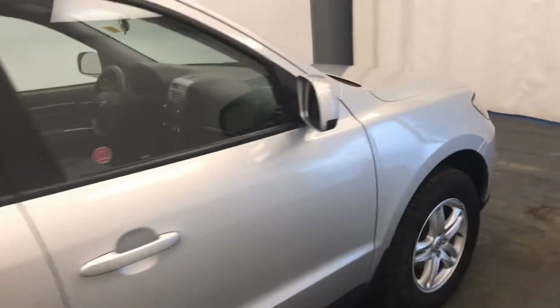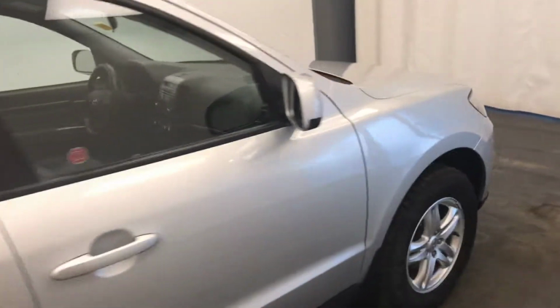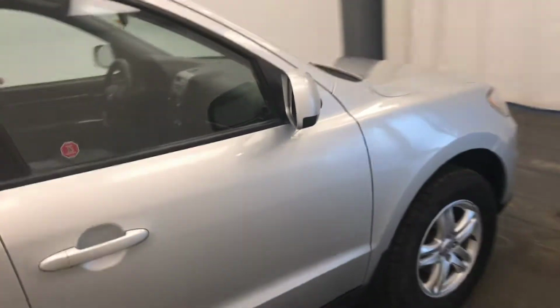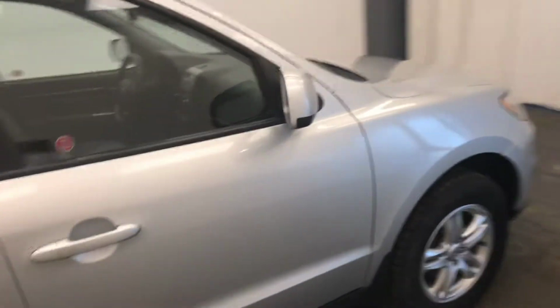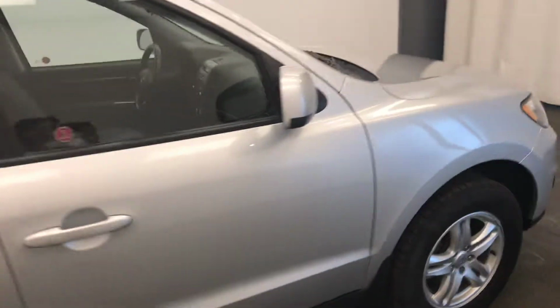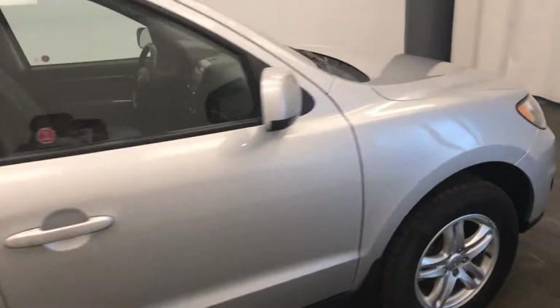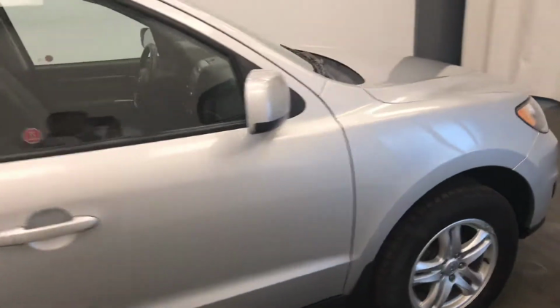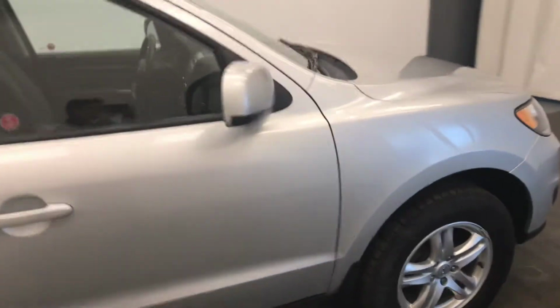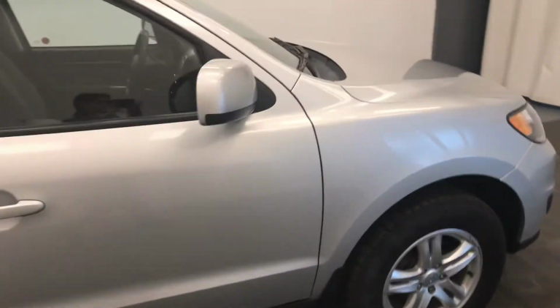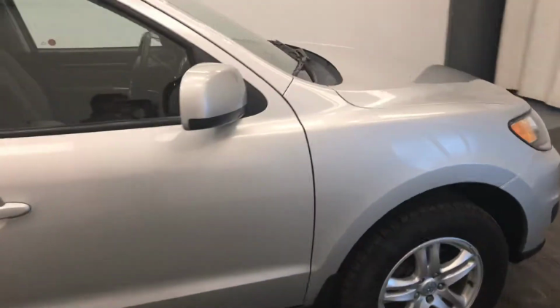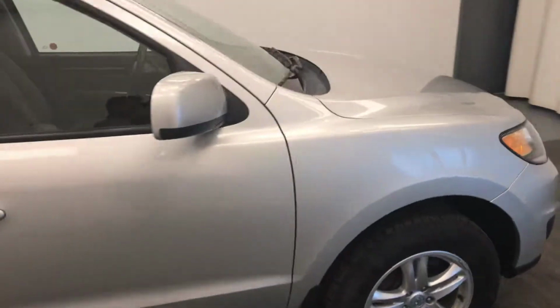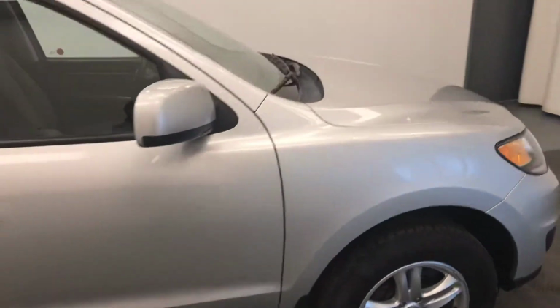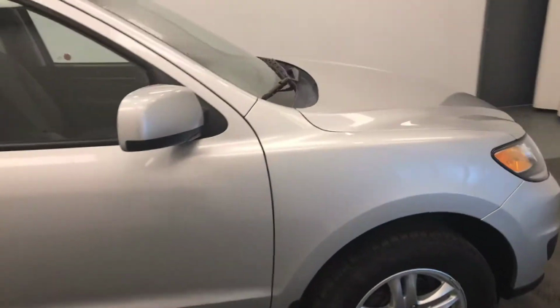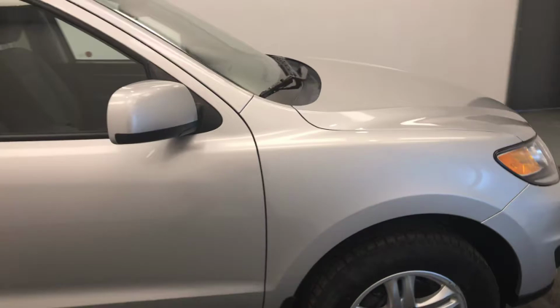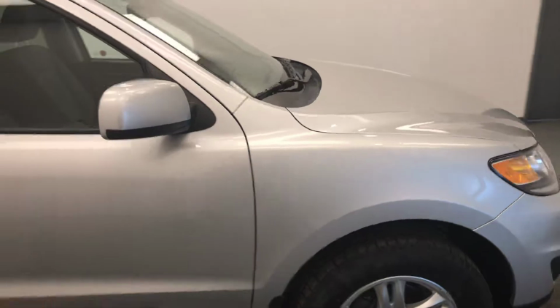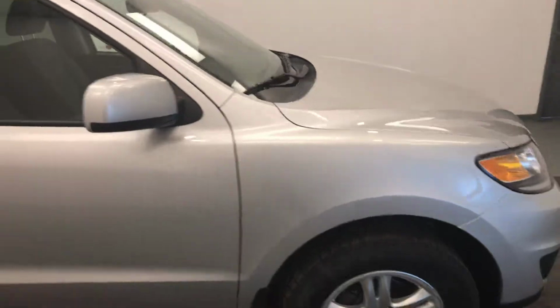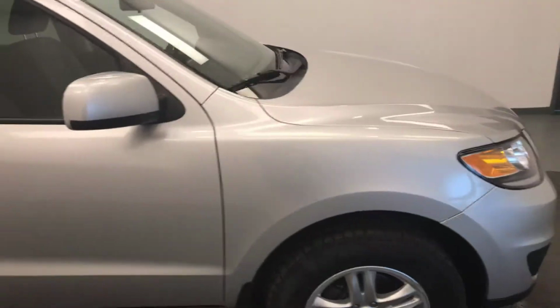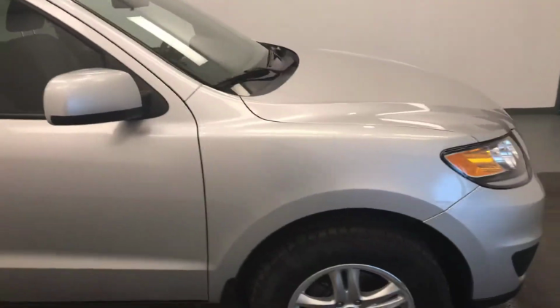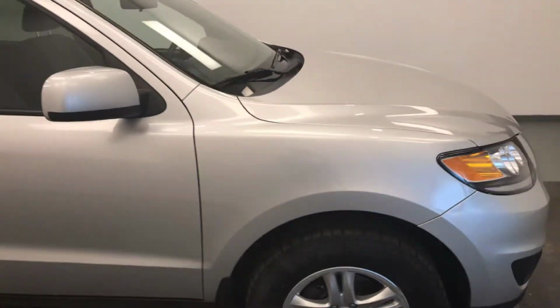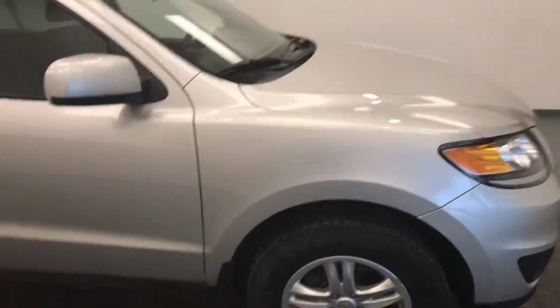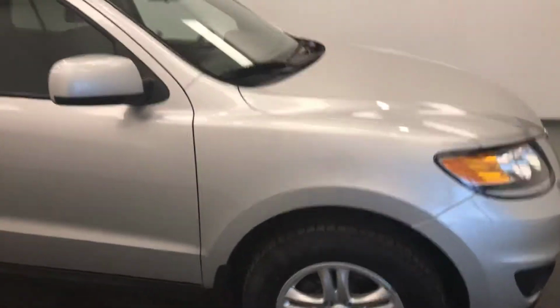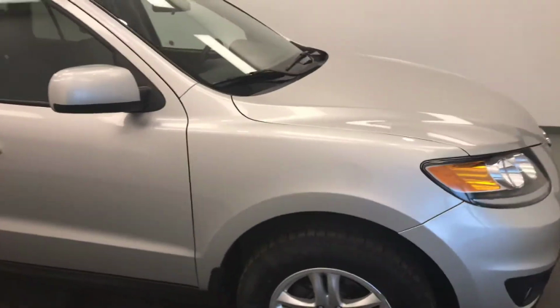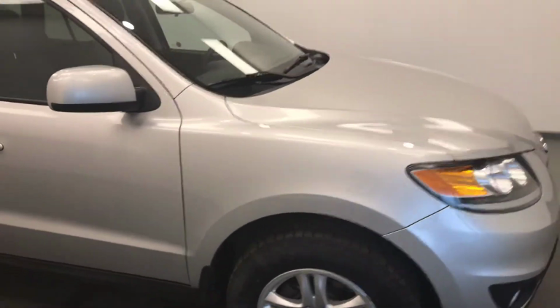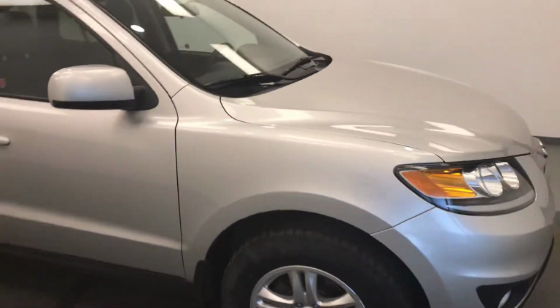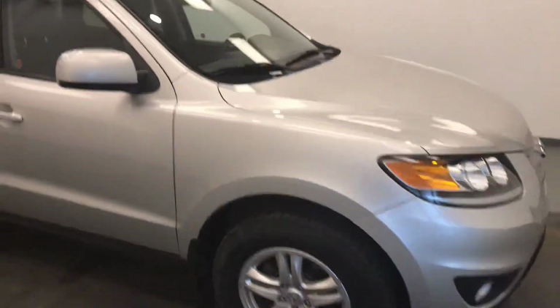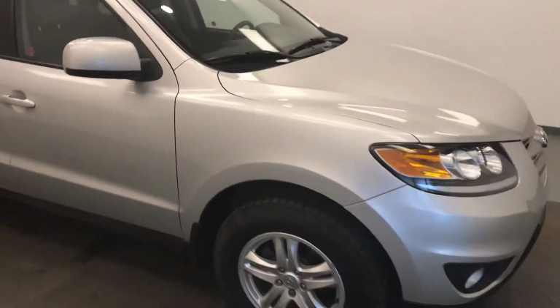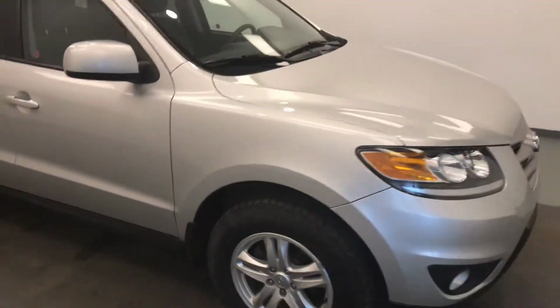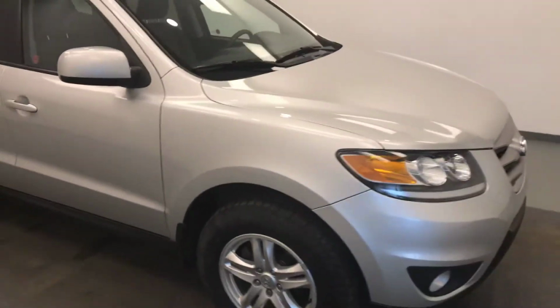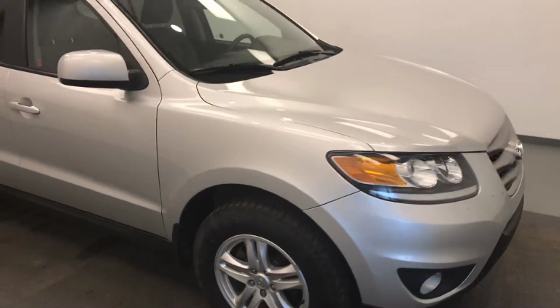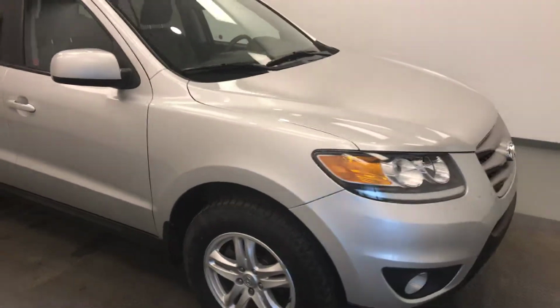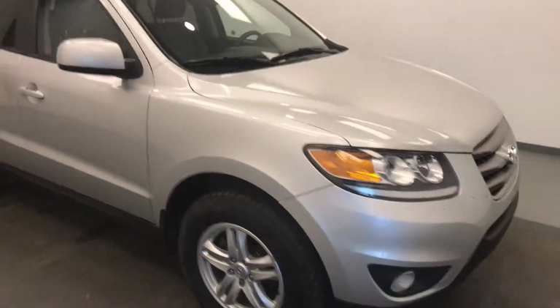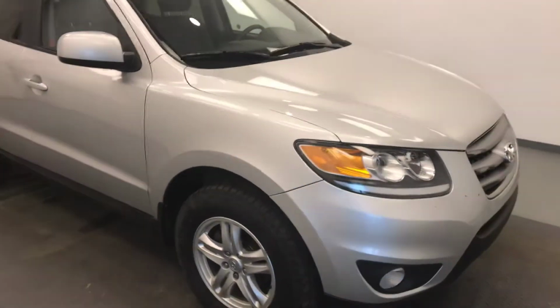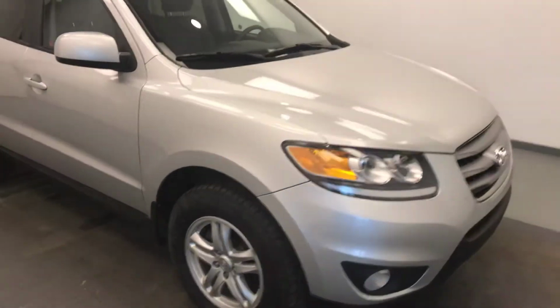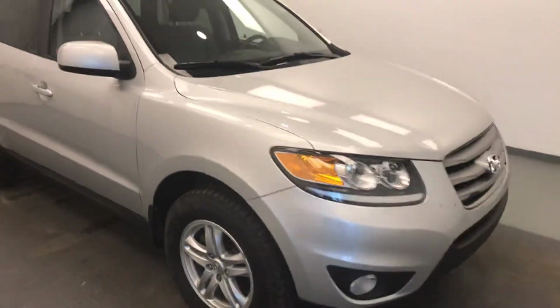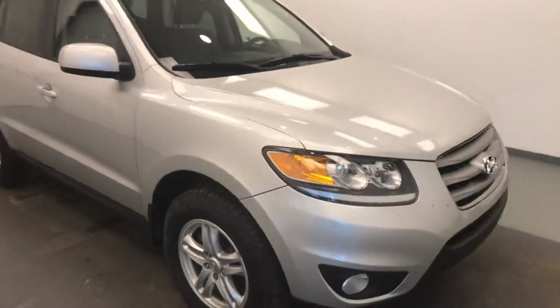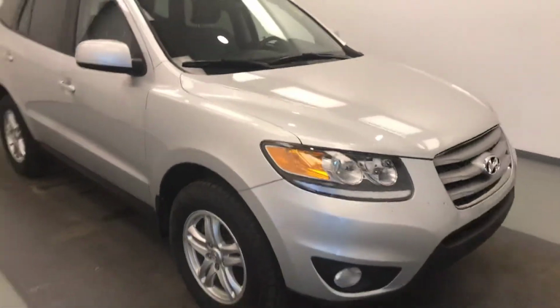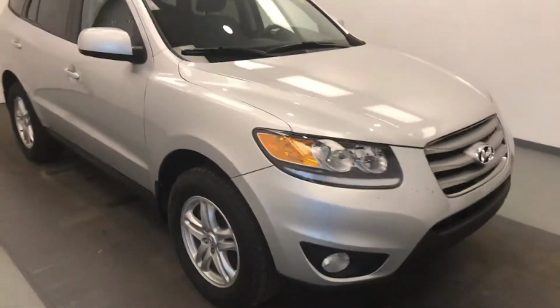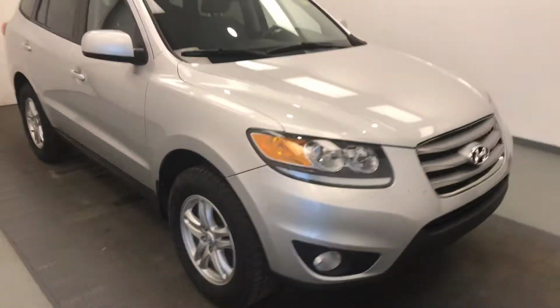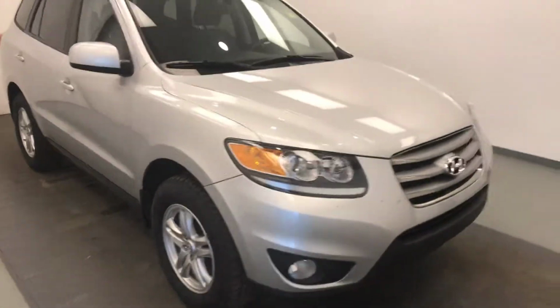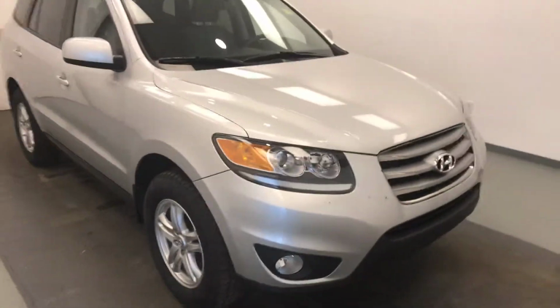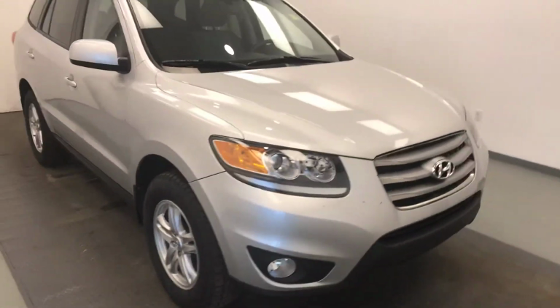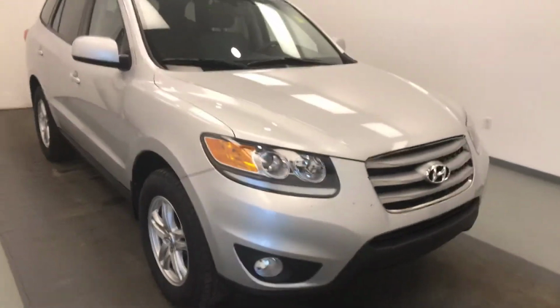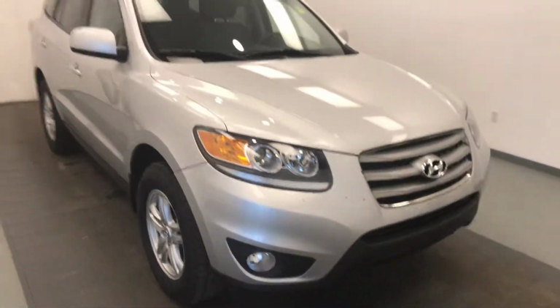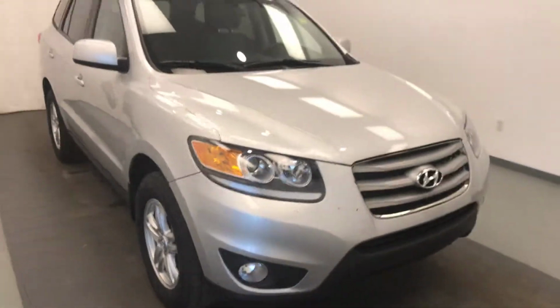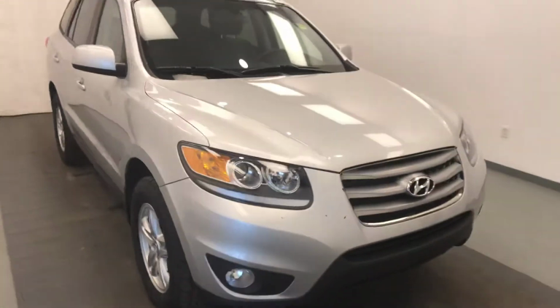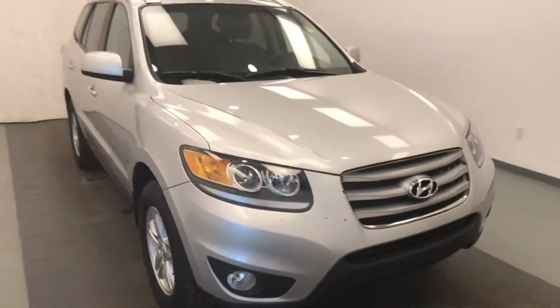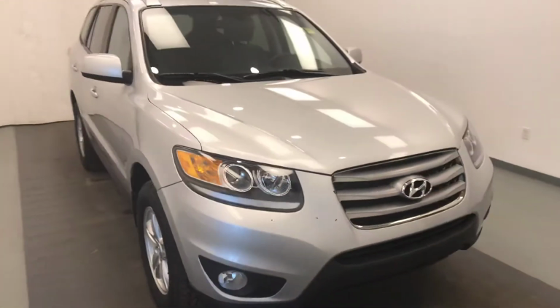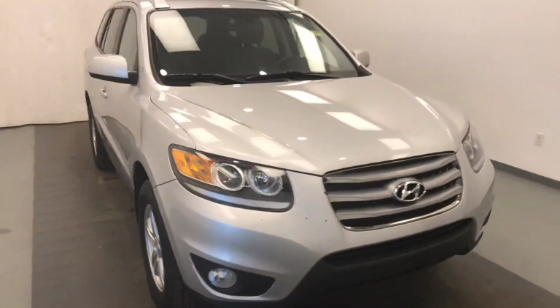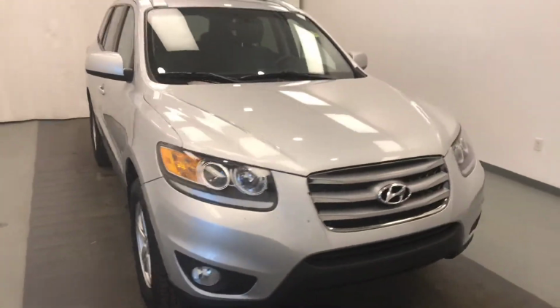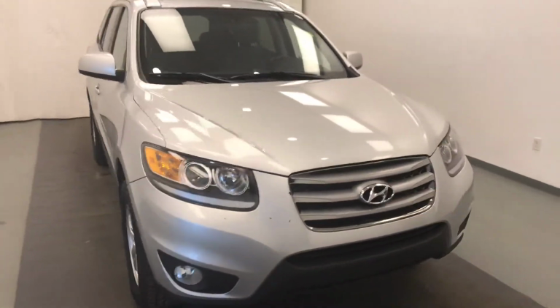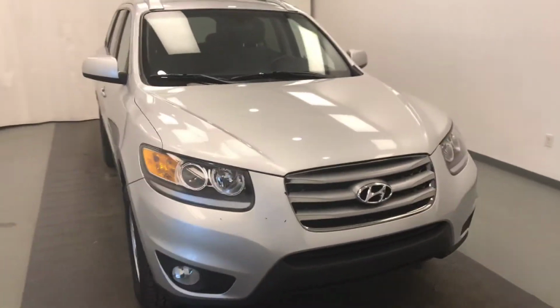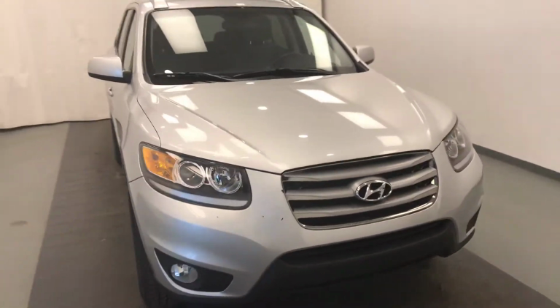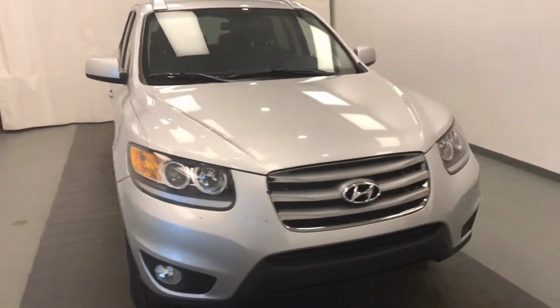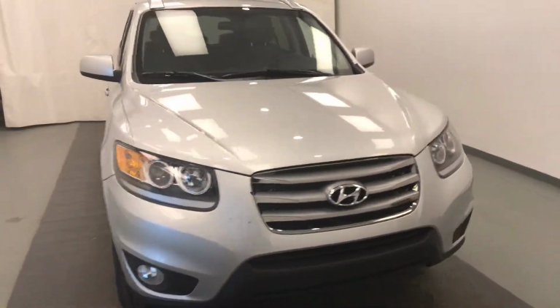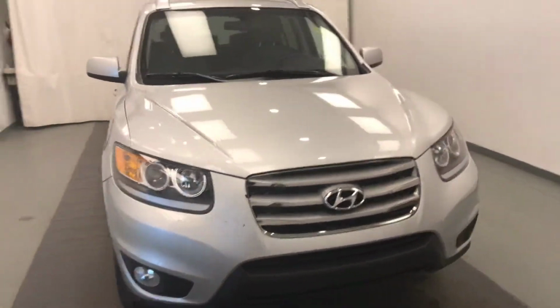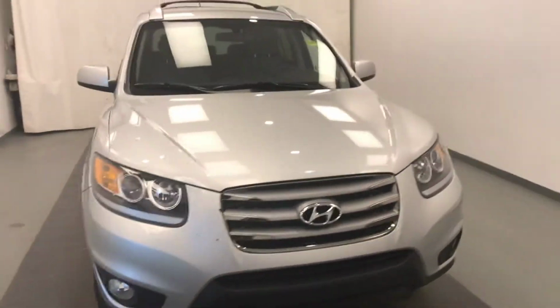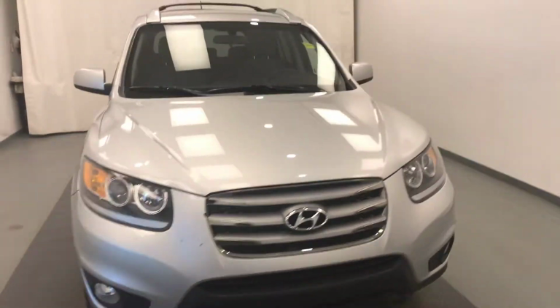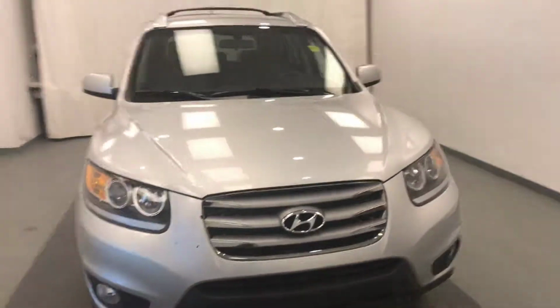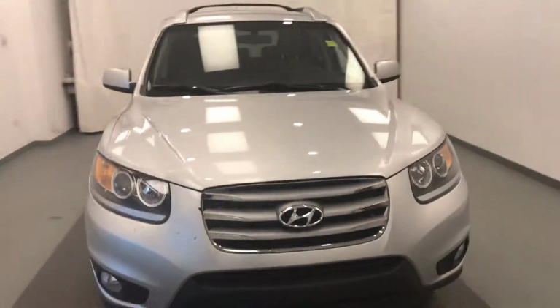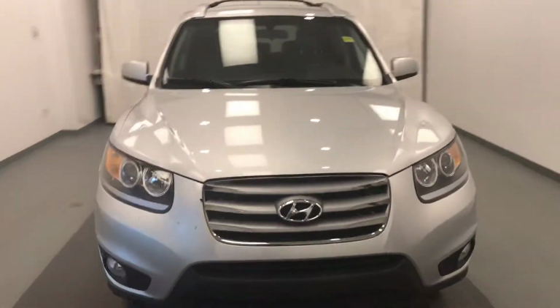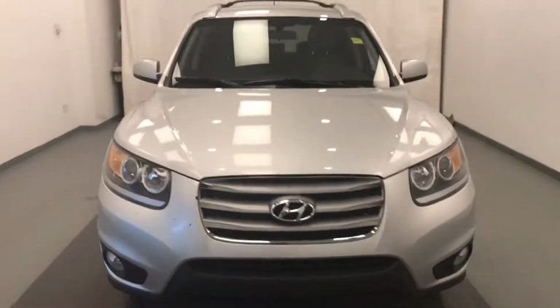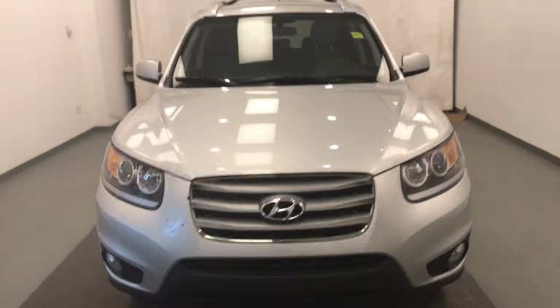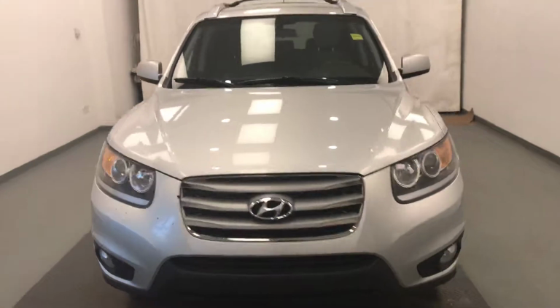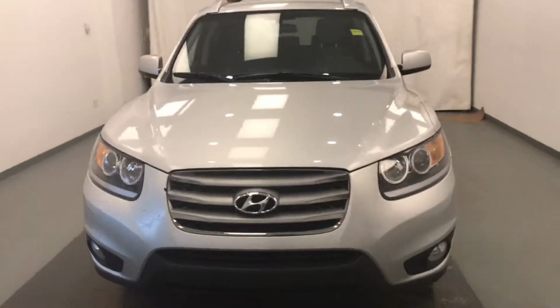Once again we're reviewing stock number 202.419 on a 2012 Hyundai Santa Fe, and our exterior colour is grey.